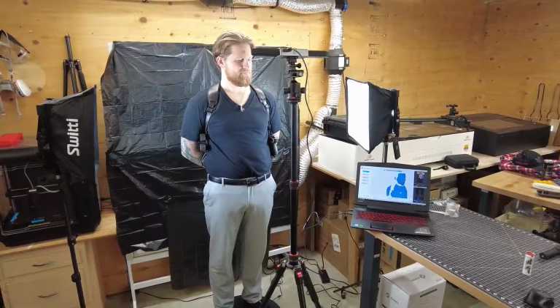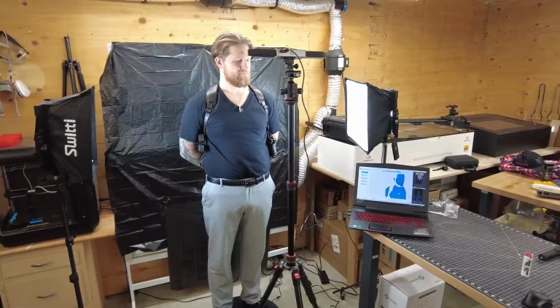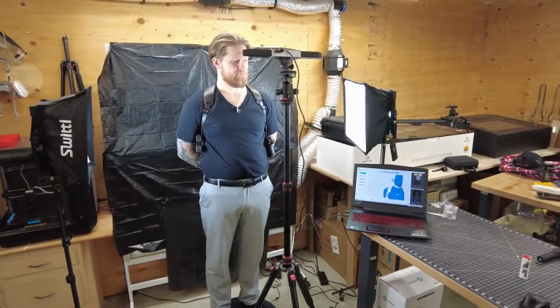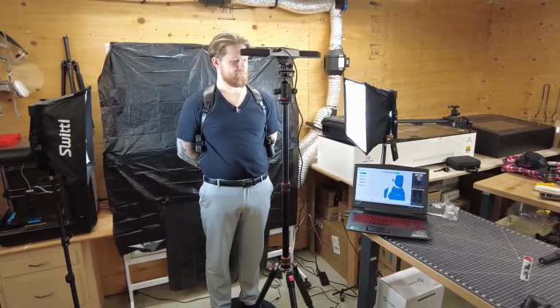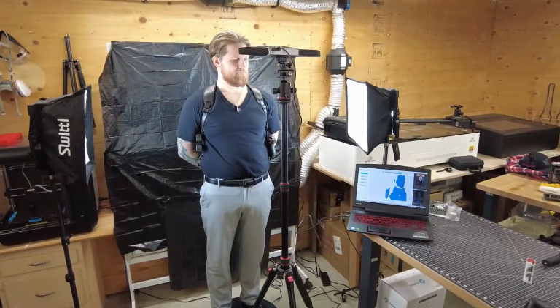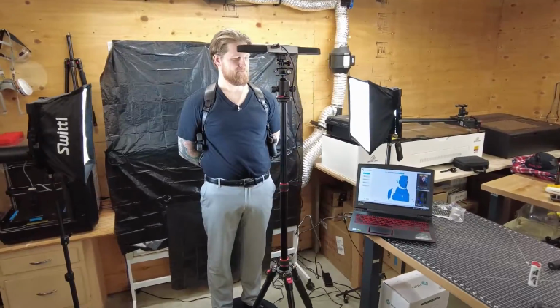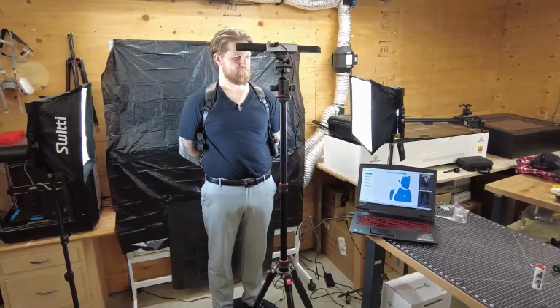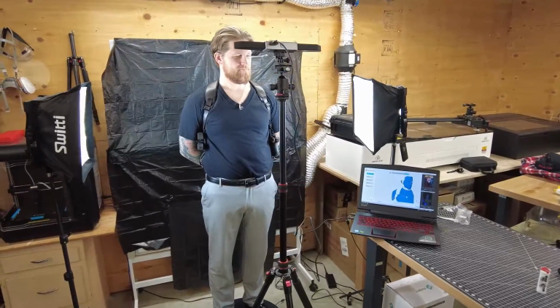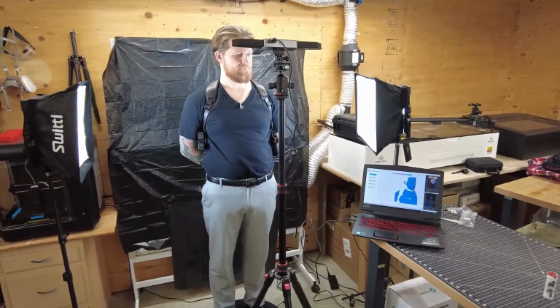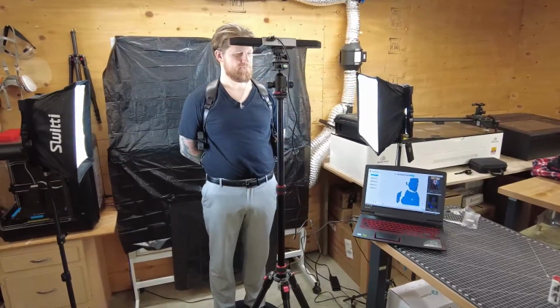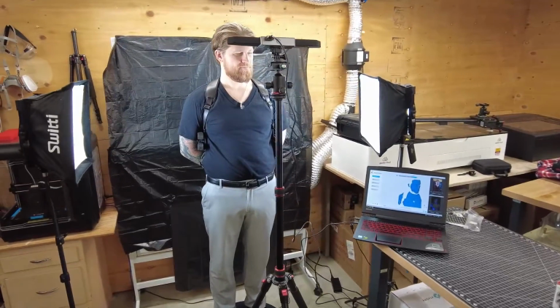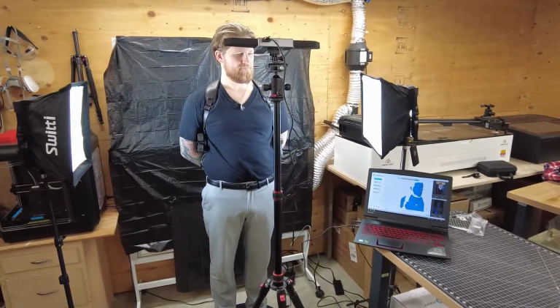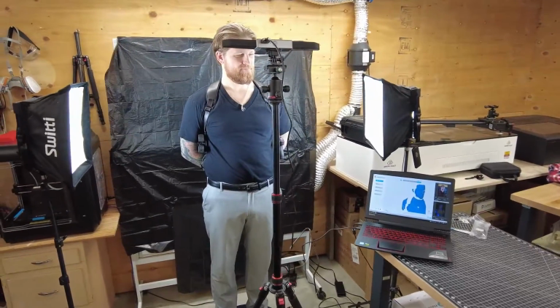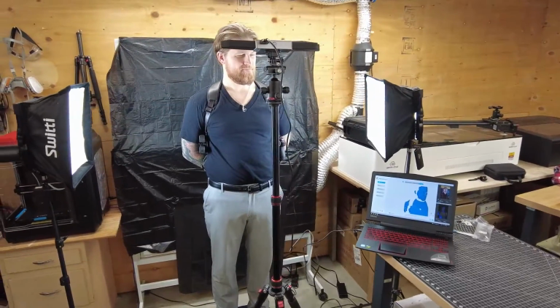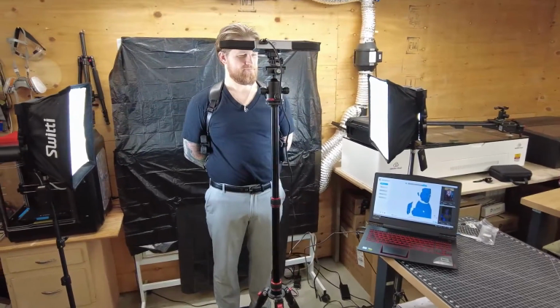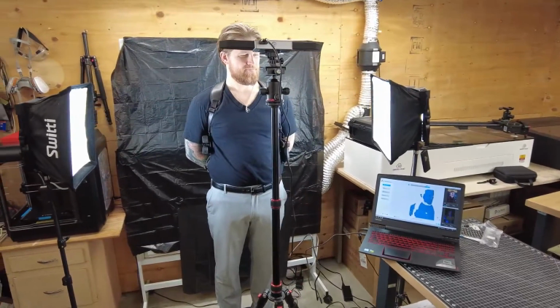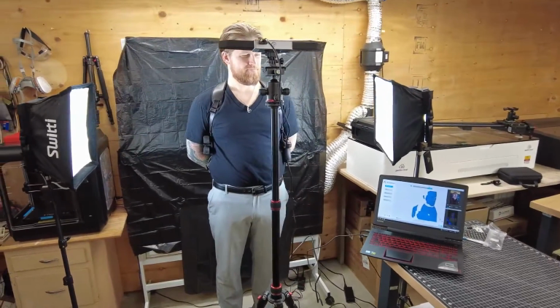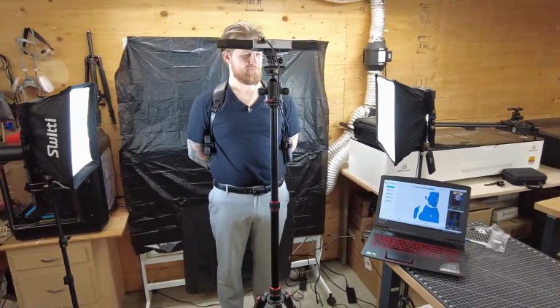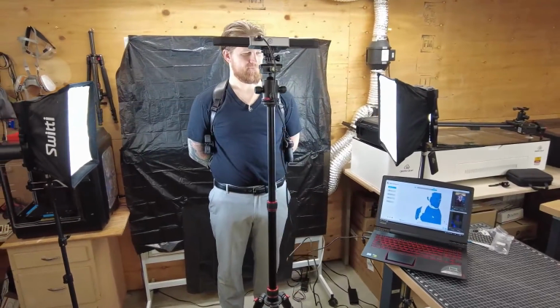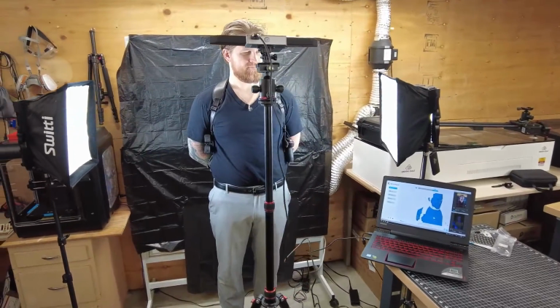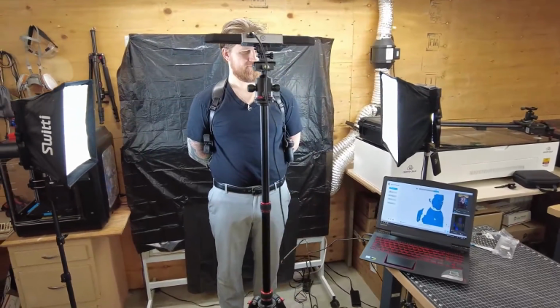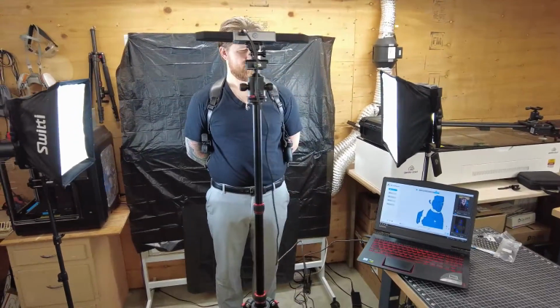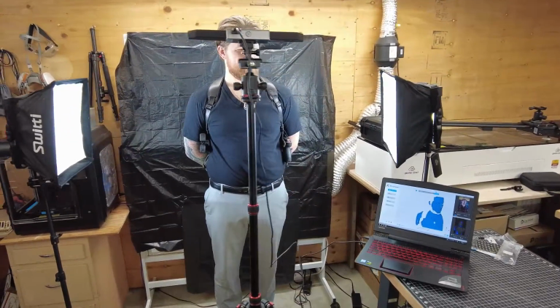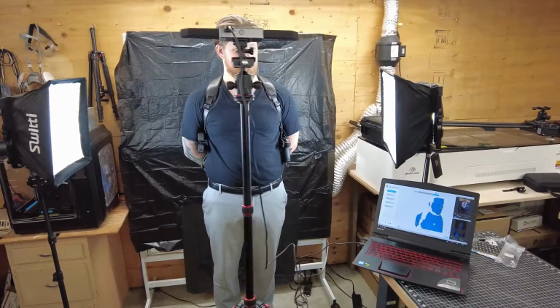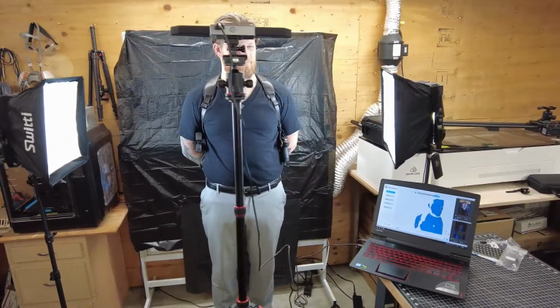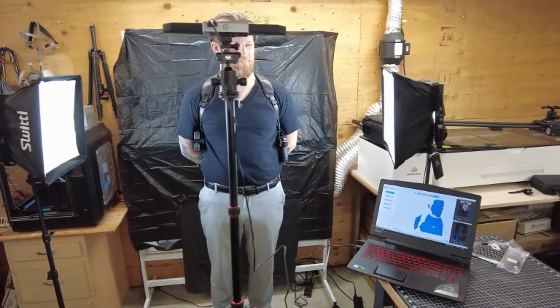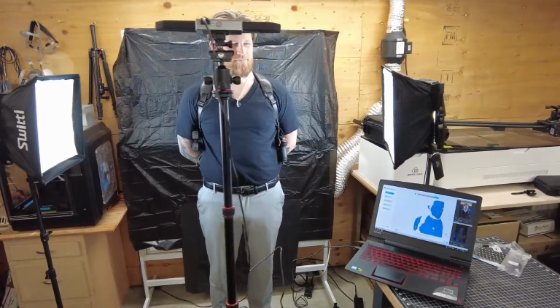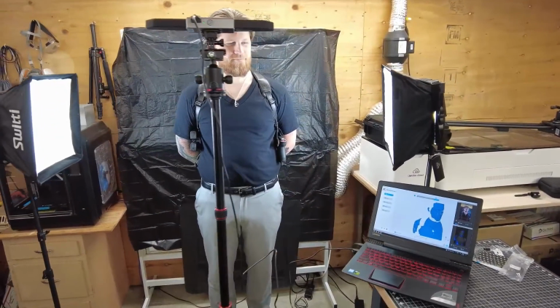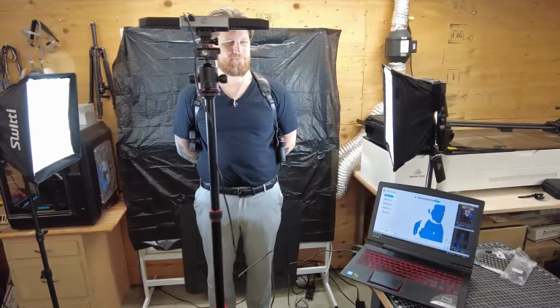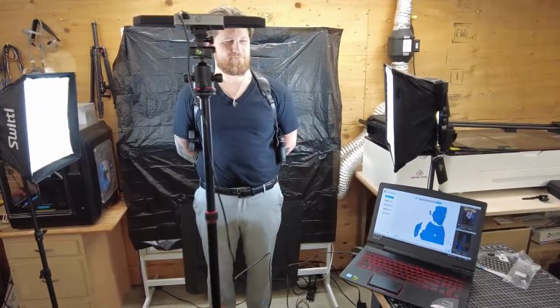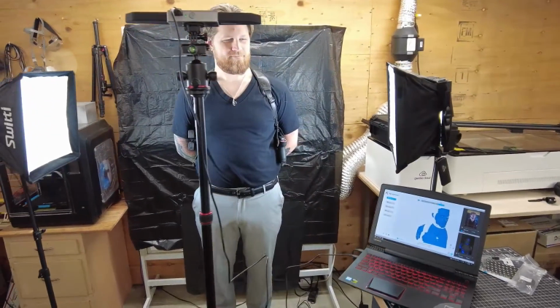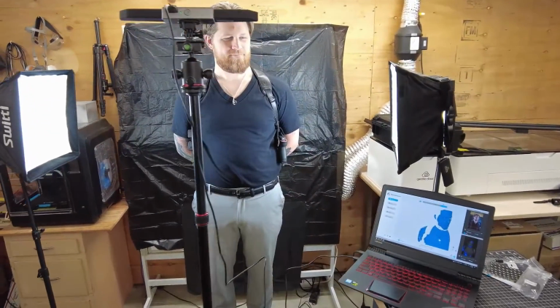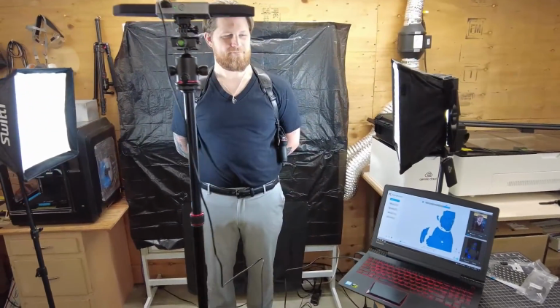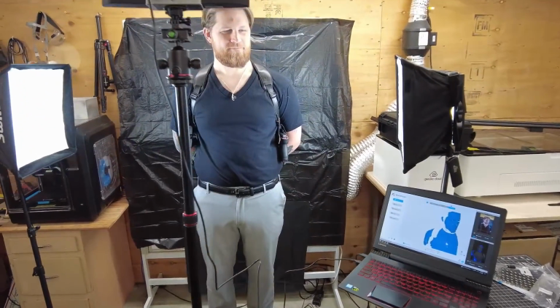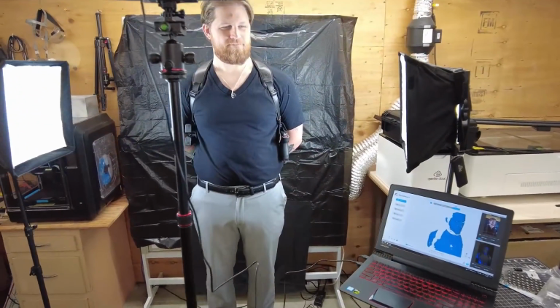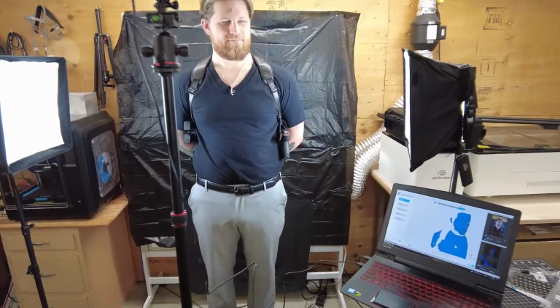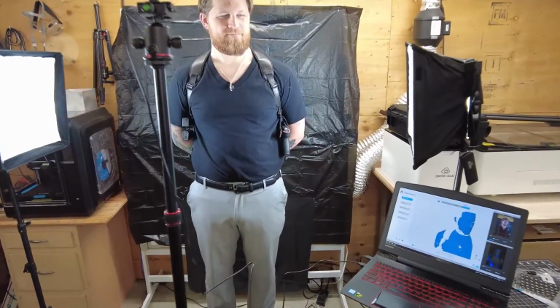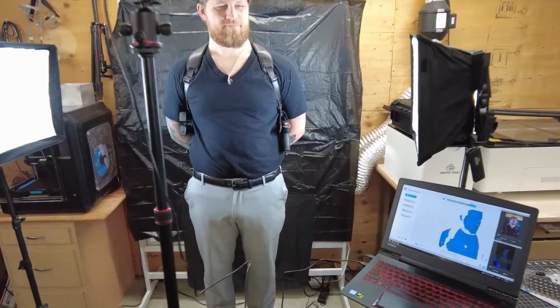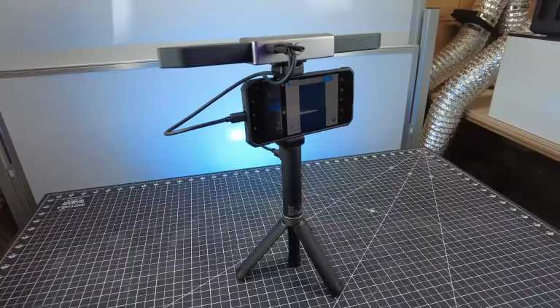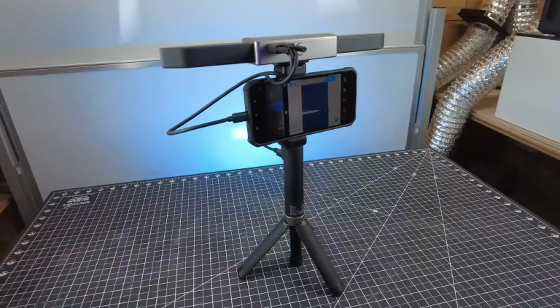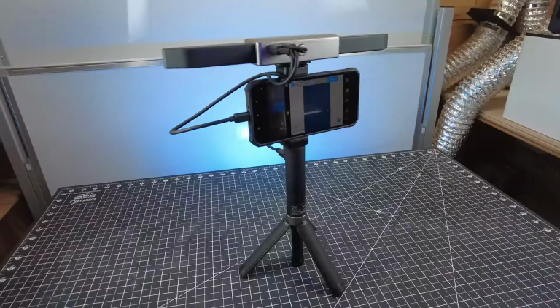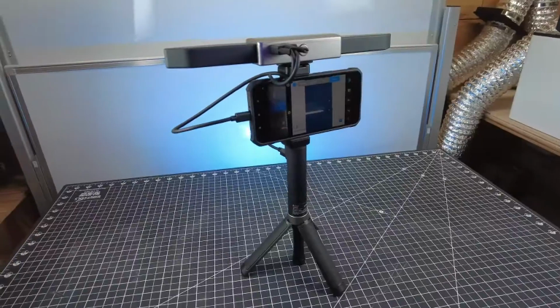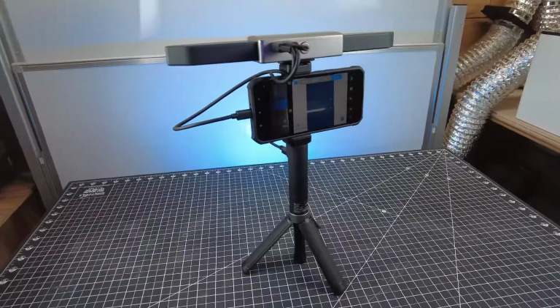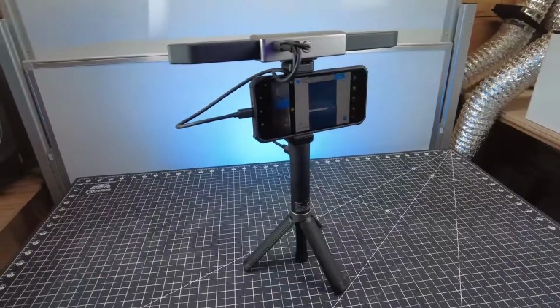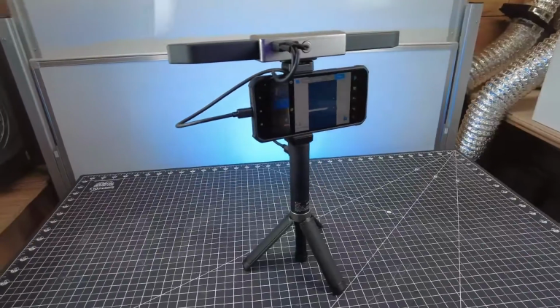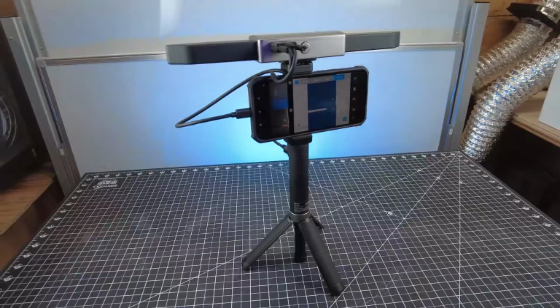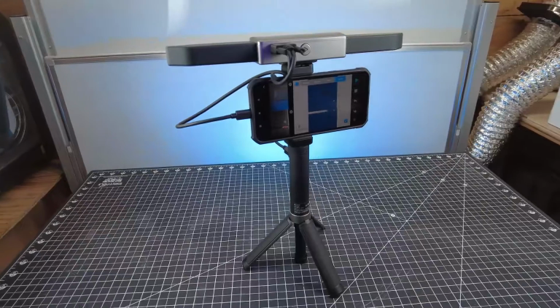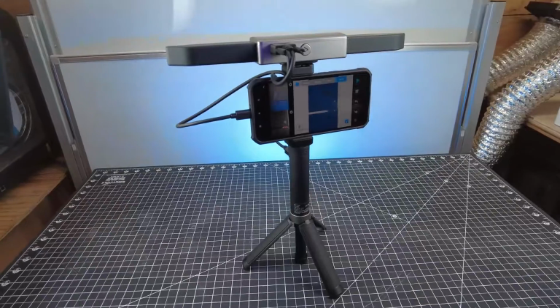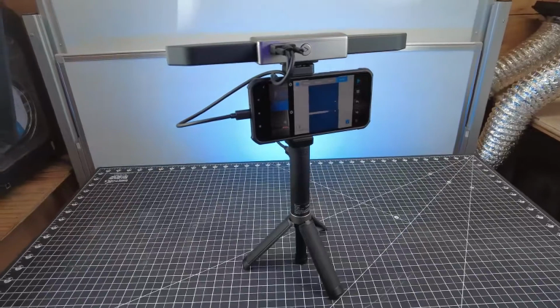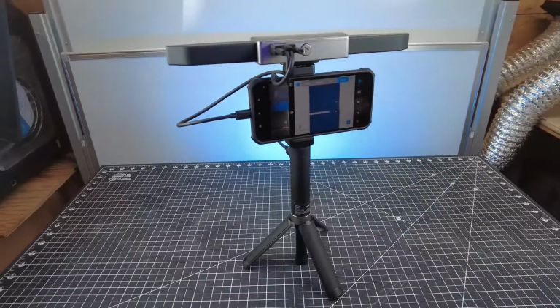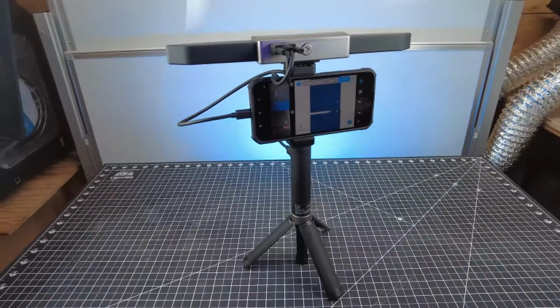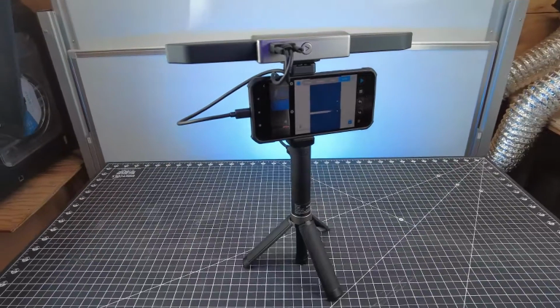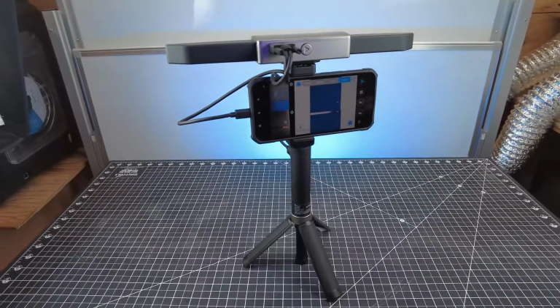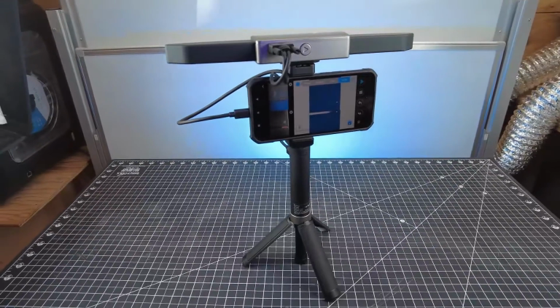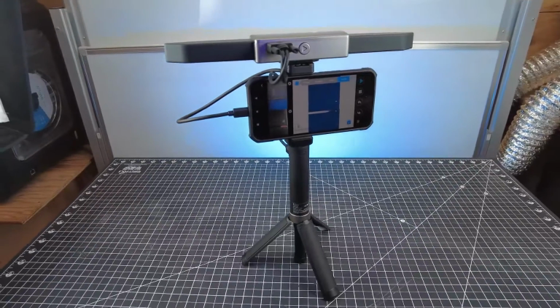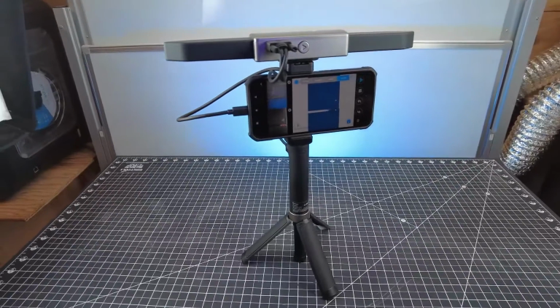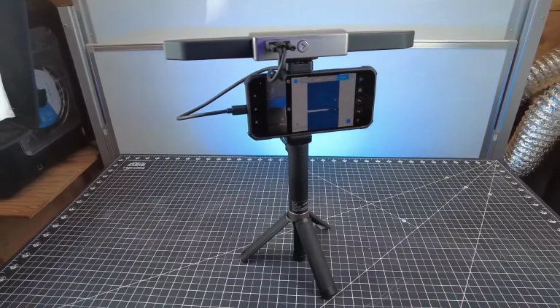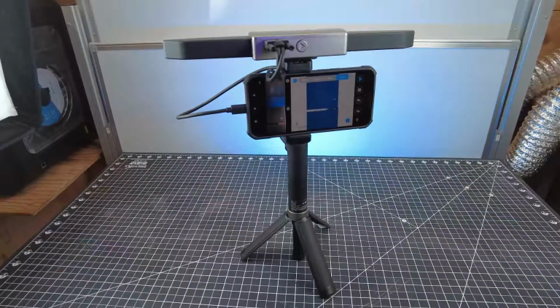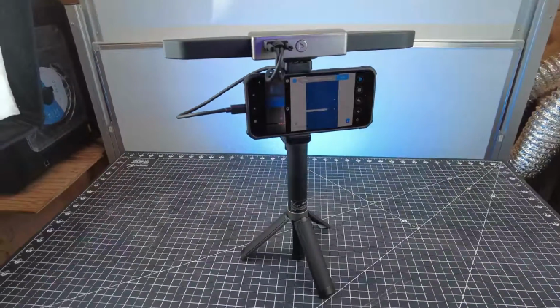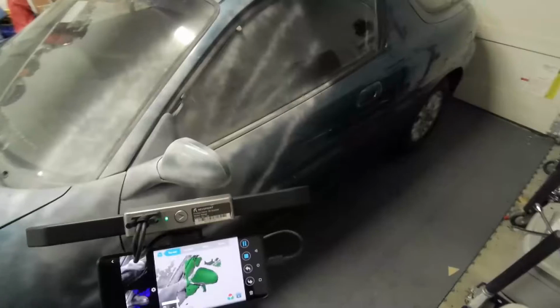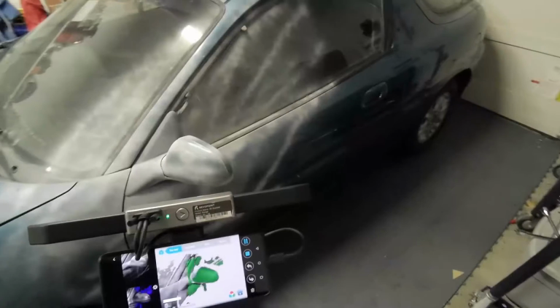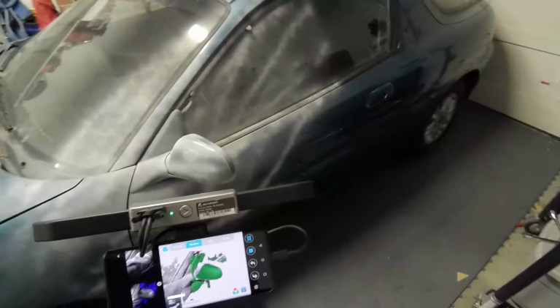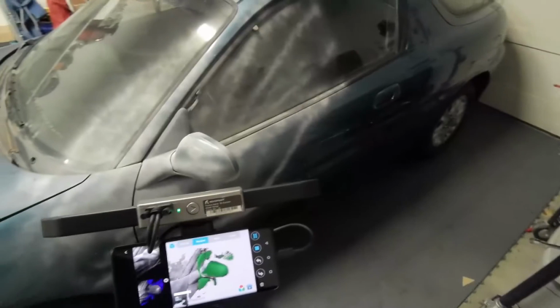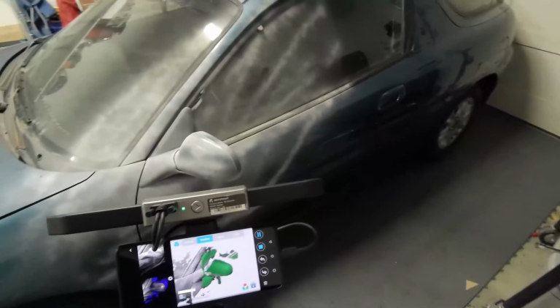One thing I really like about these scanners is that you can plug it into a computer and use it that way, or hook up your phone to it and be way more mobile.